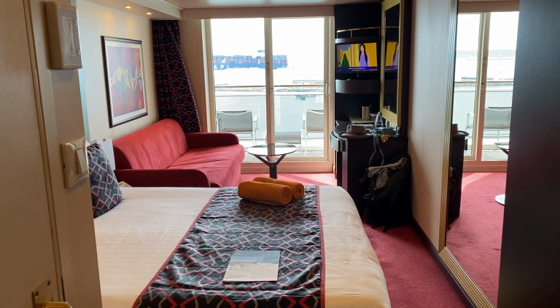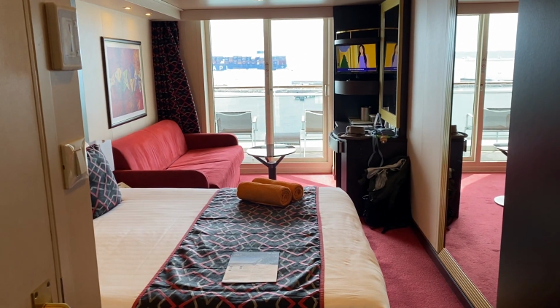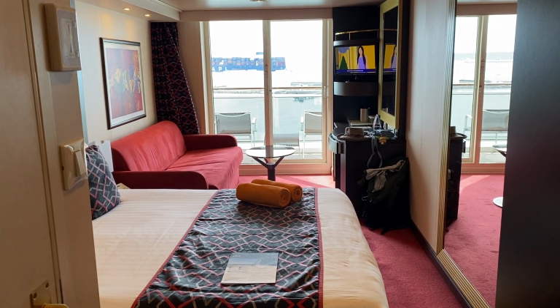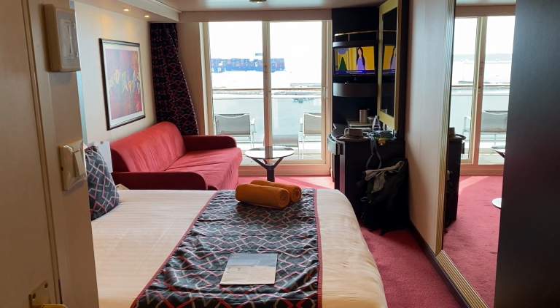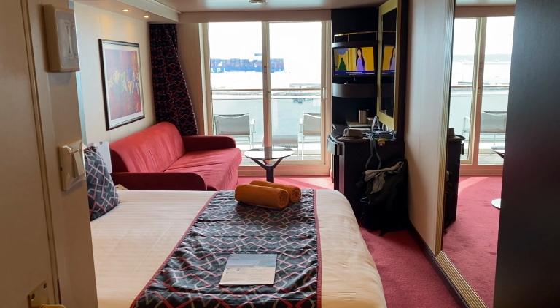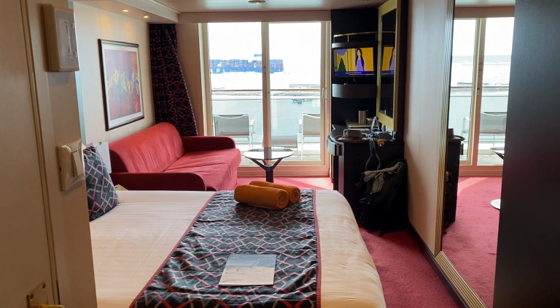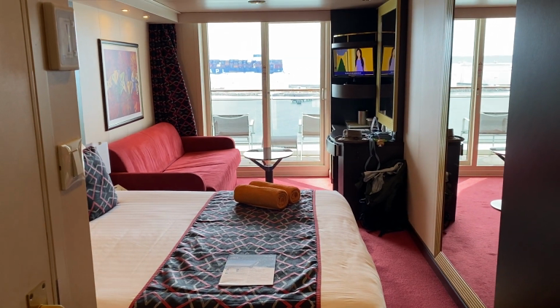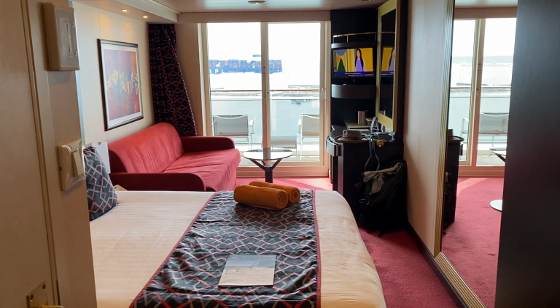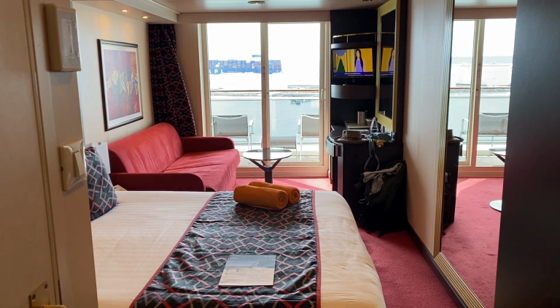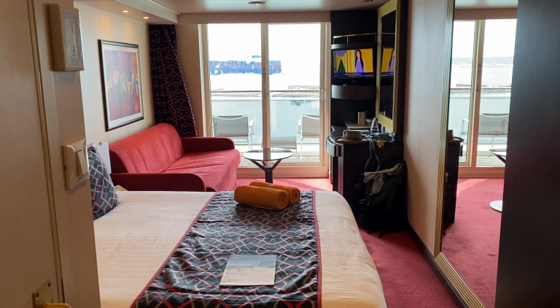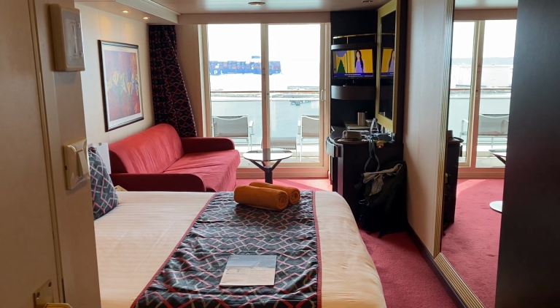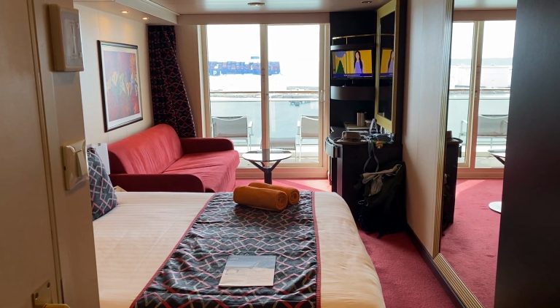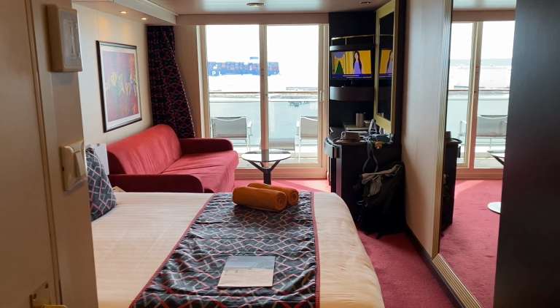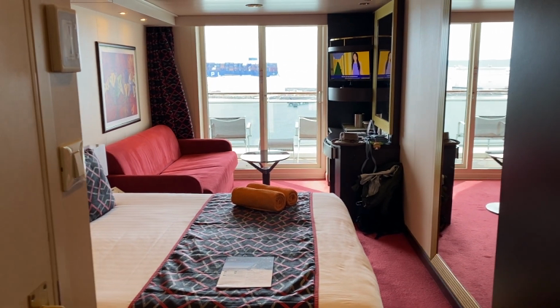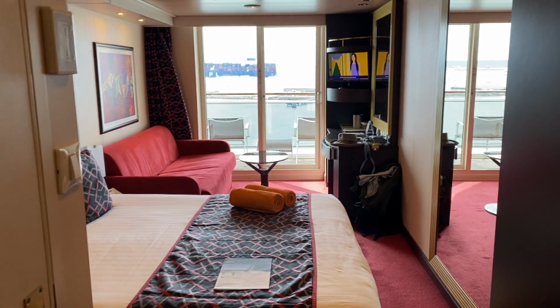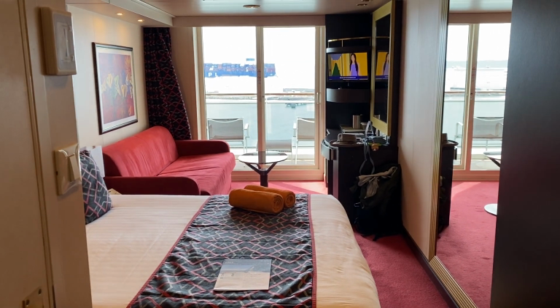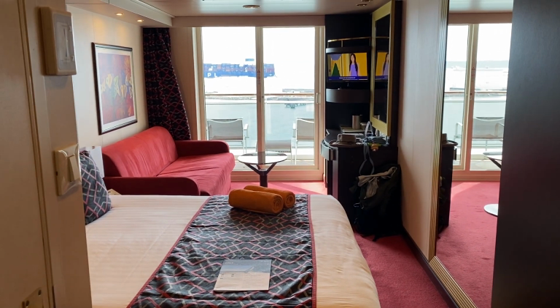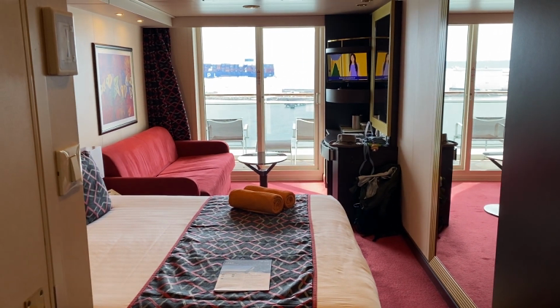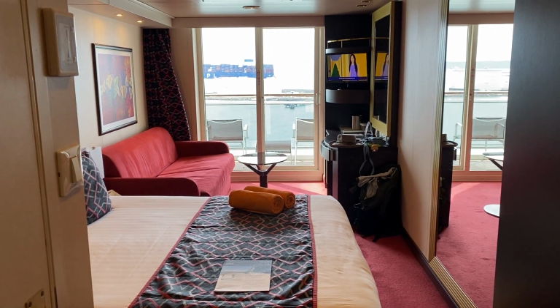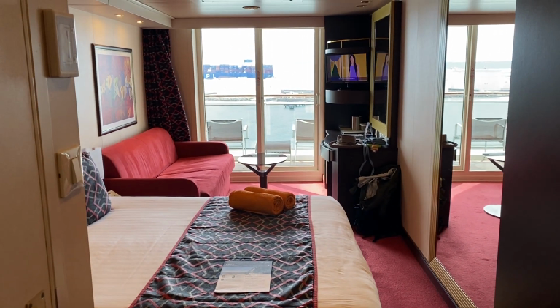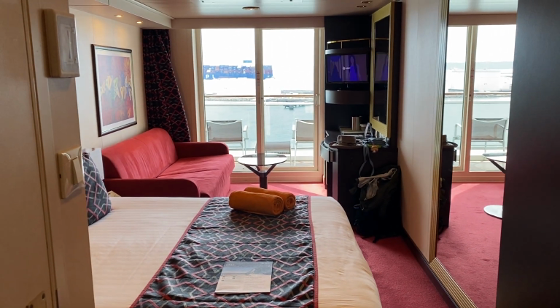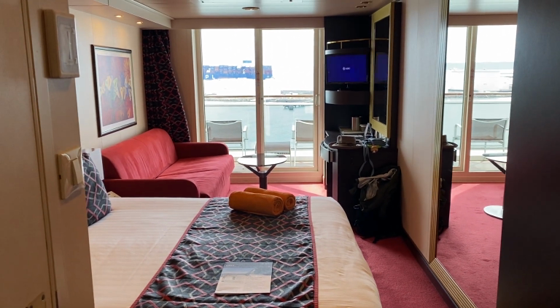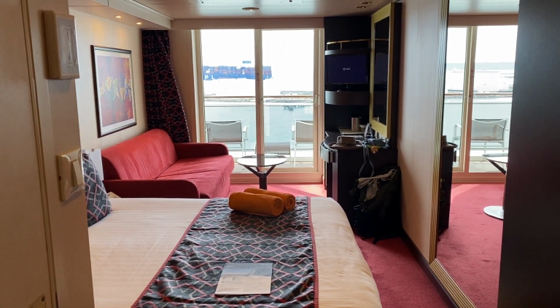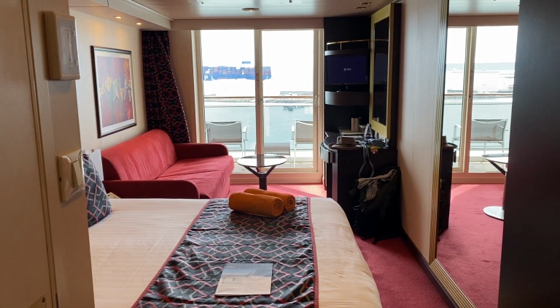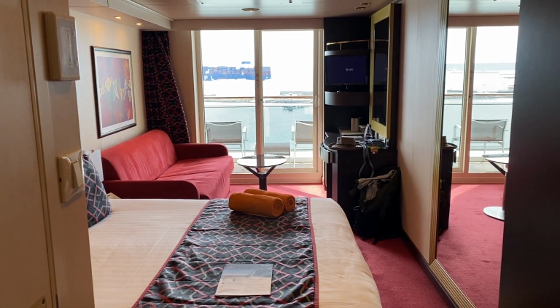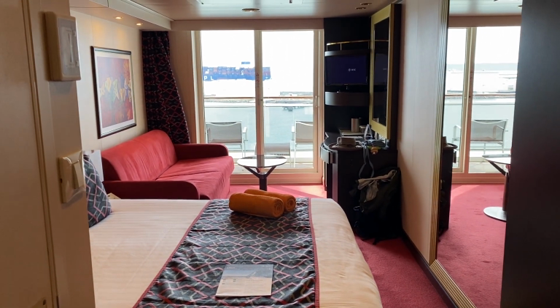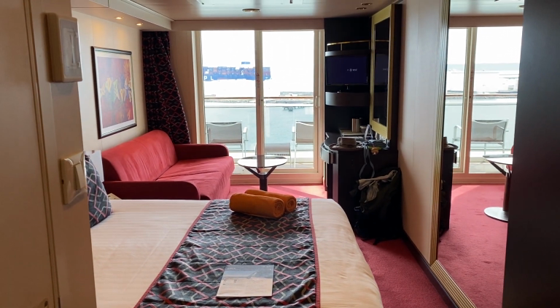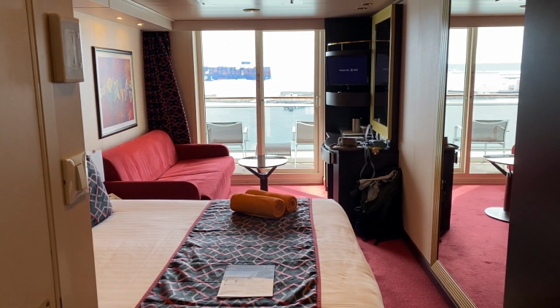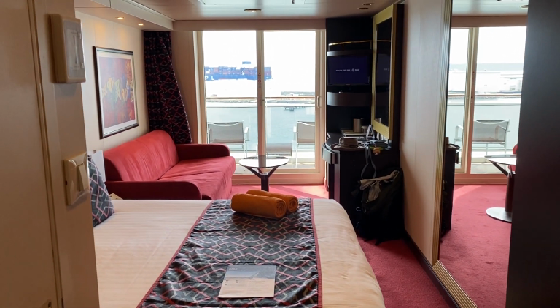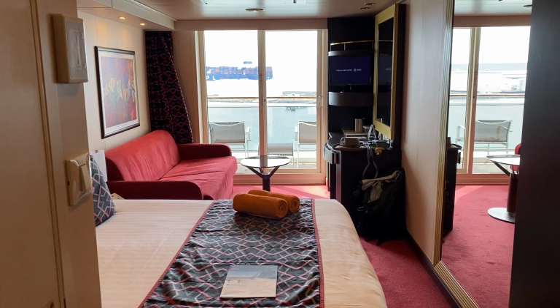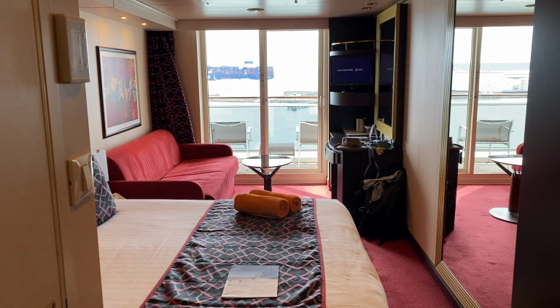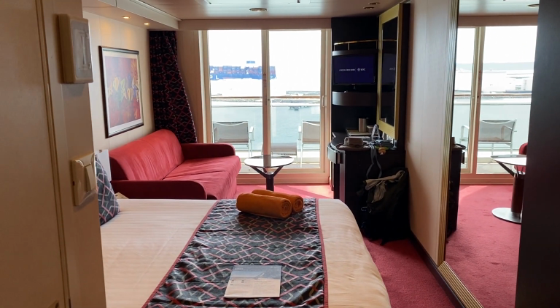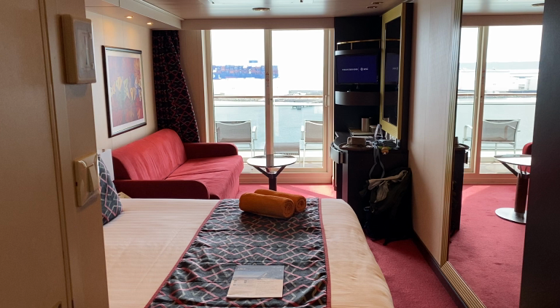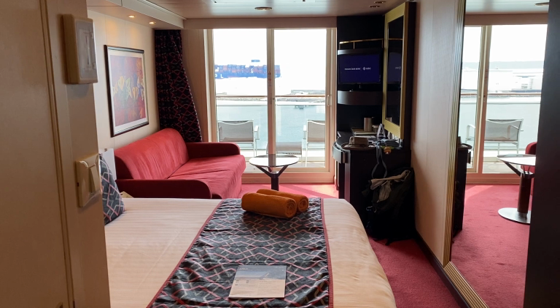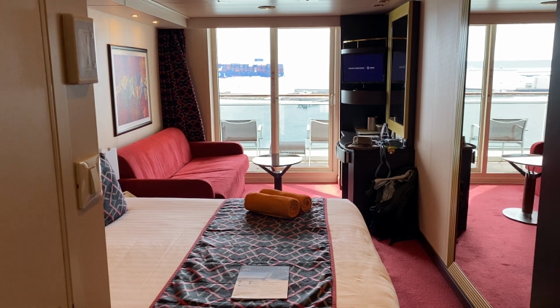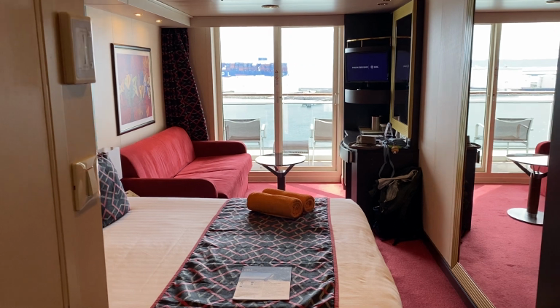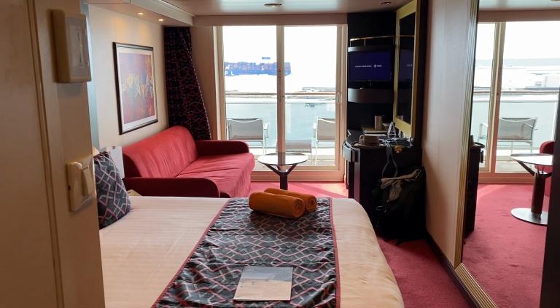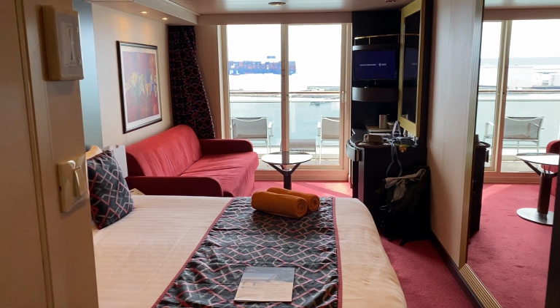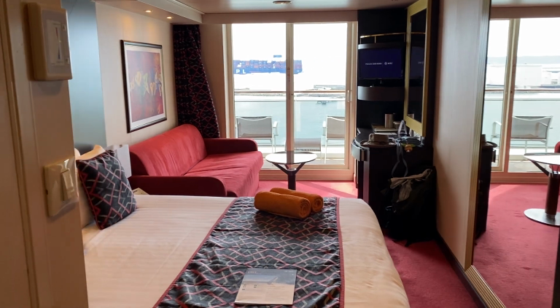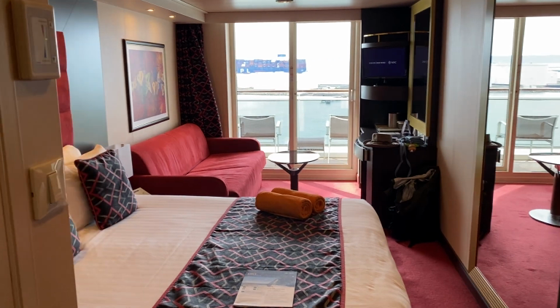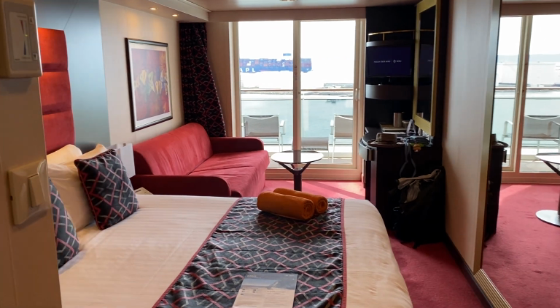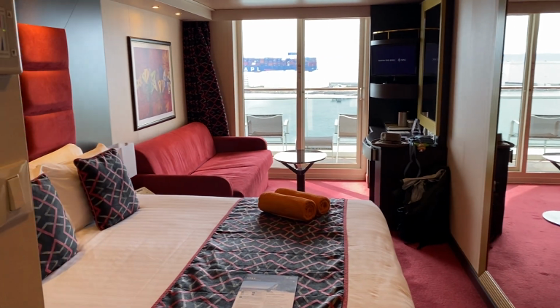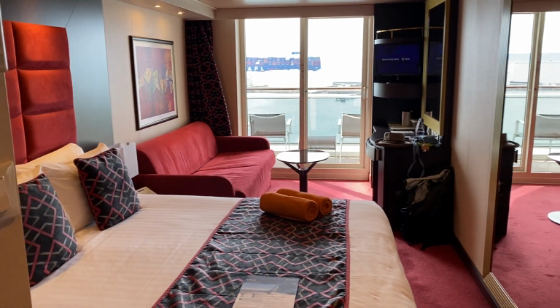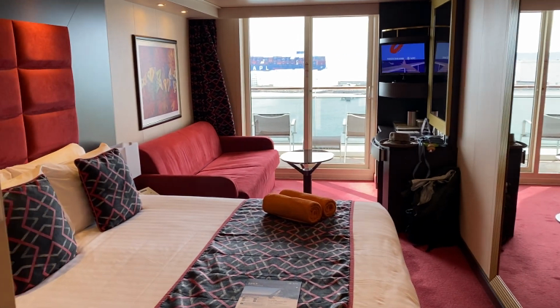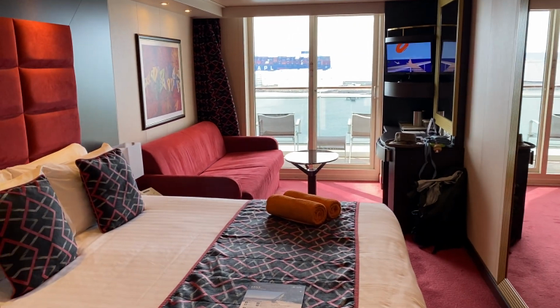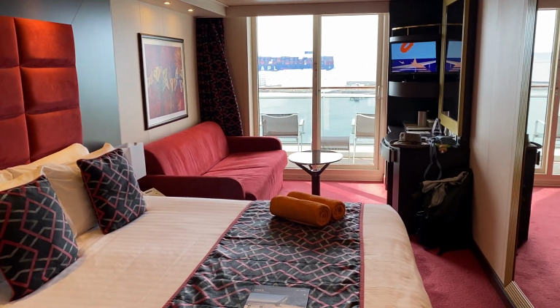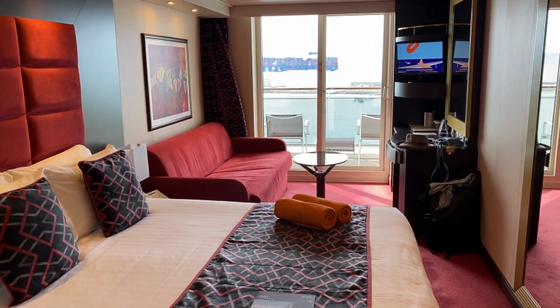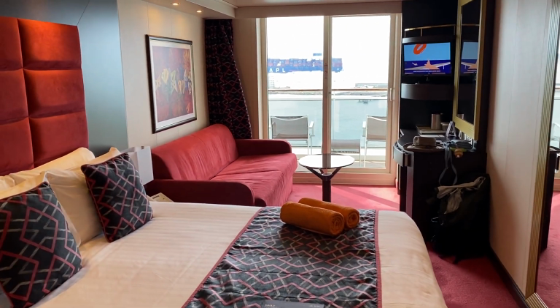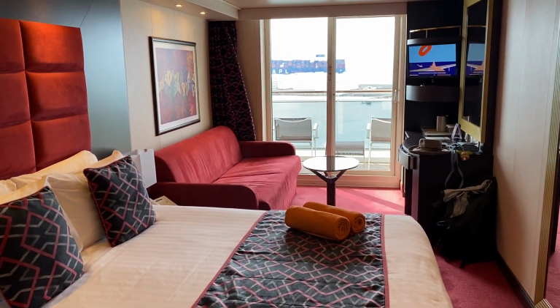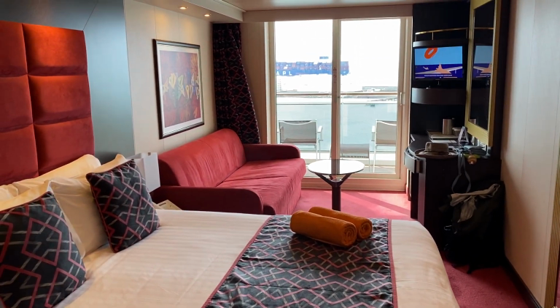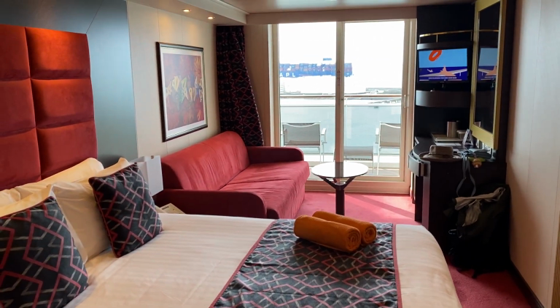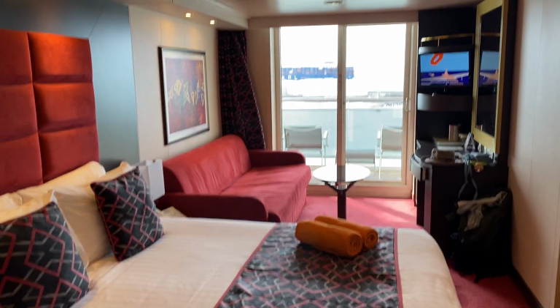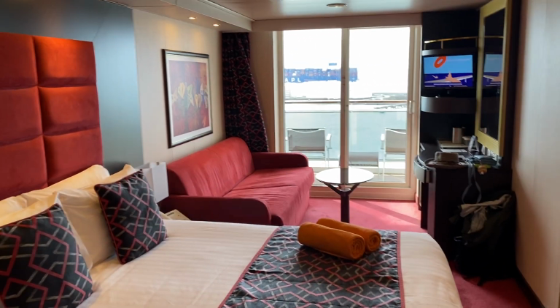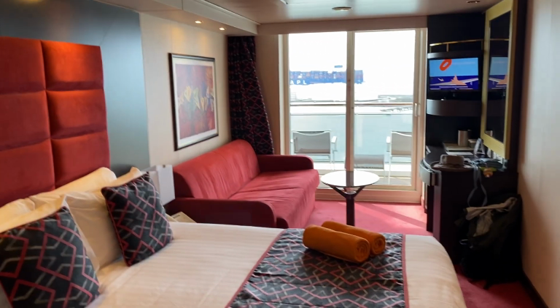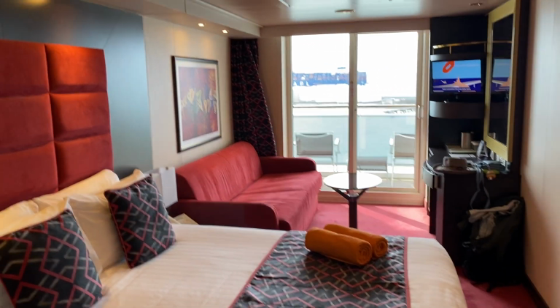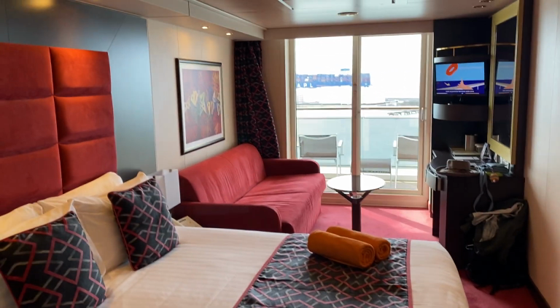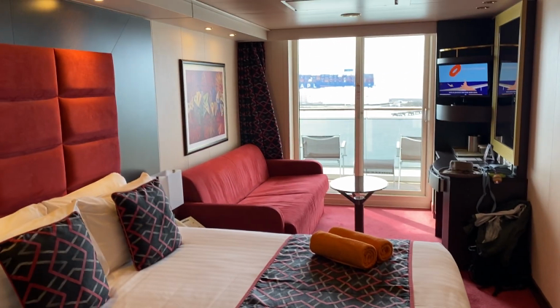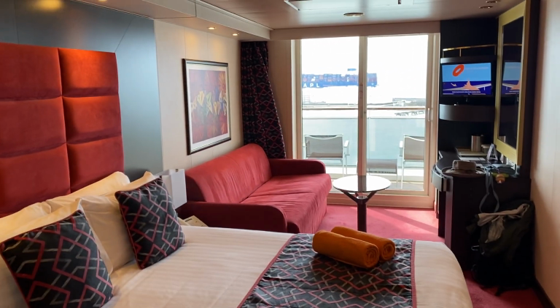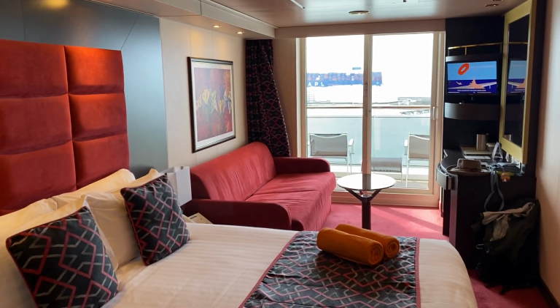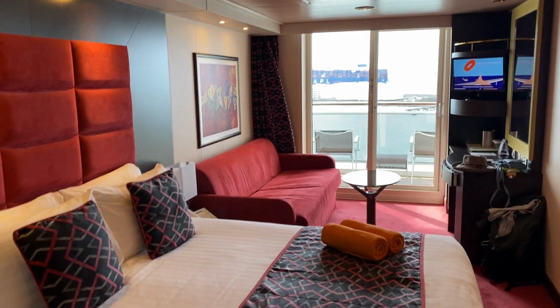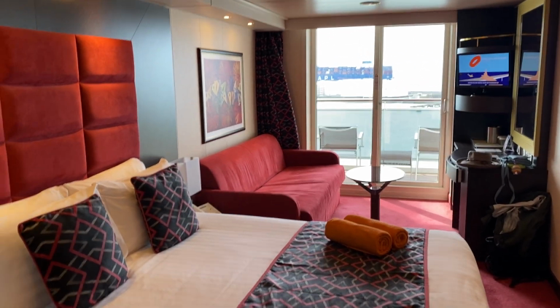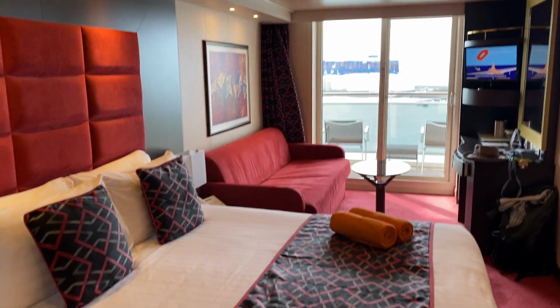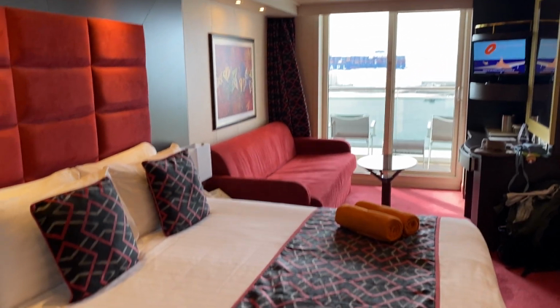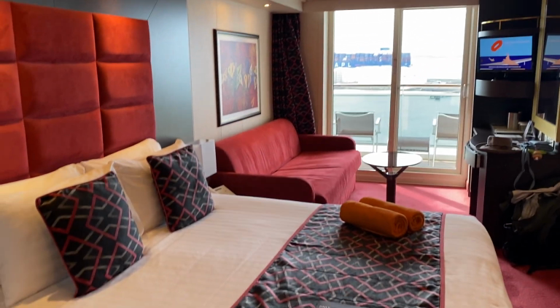Hello, this is my room on the MSC Preciosa. It is a balcony room. This is the view from the door.